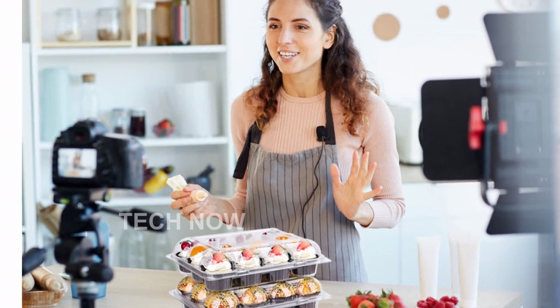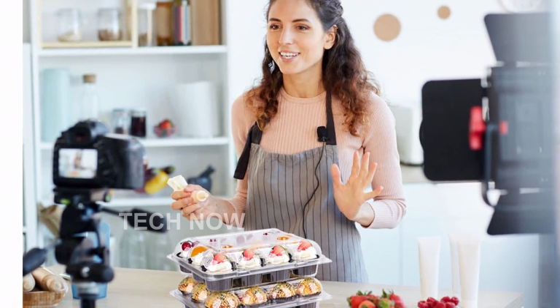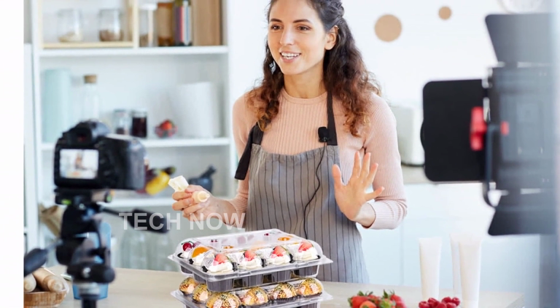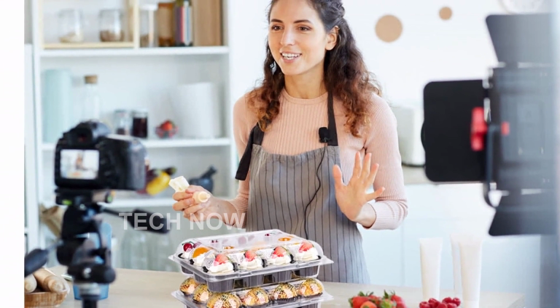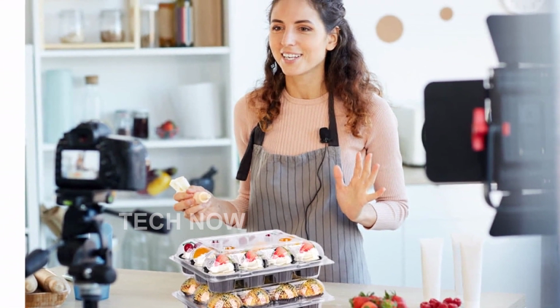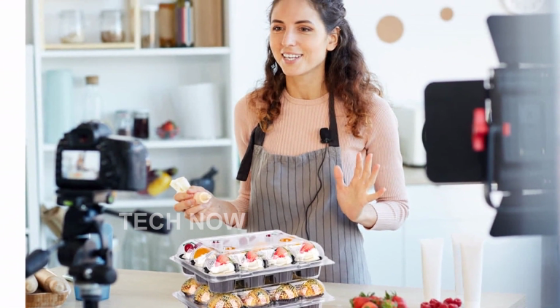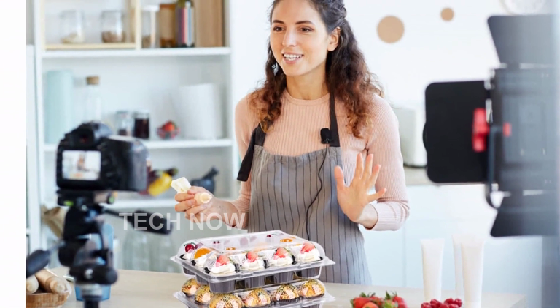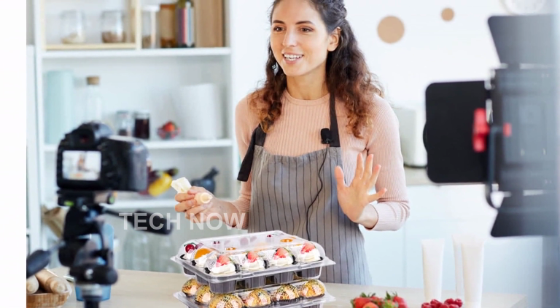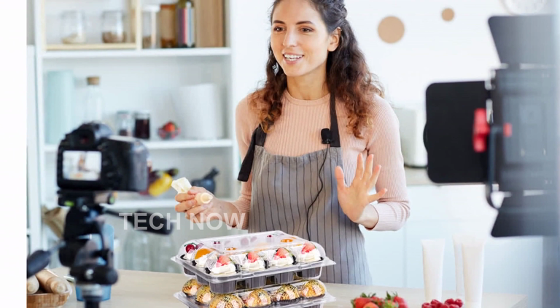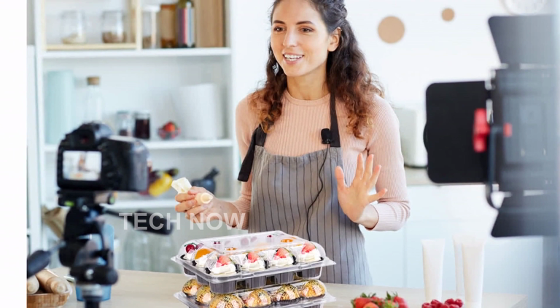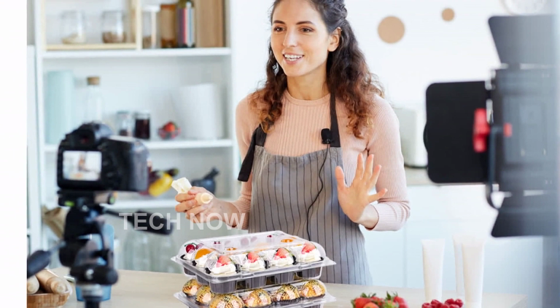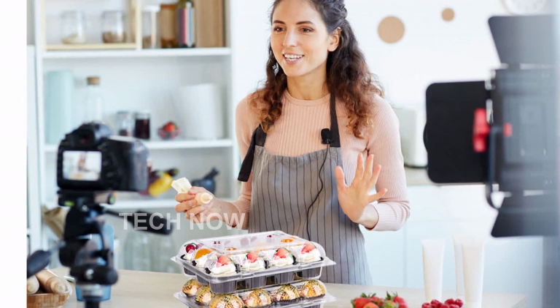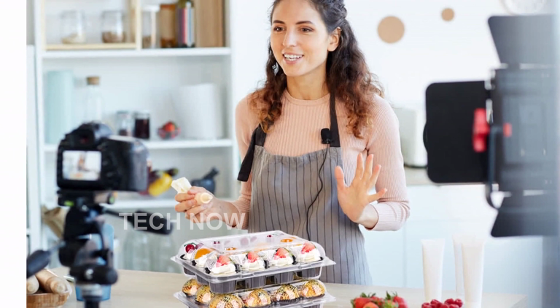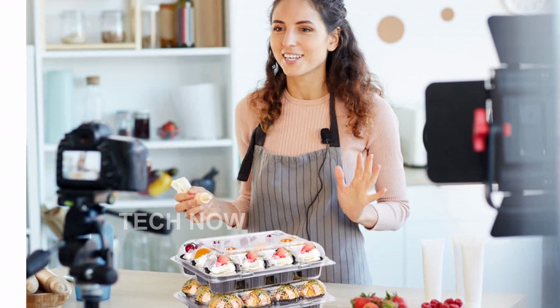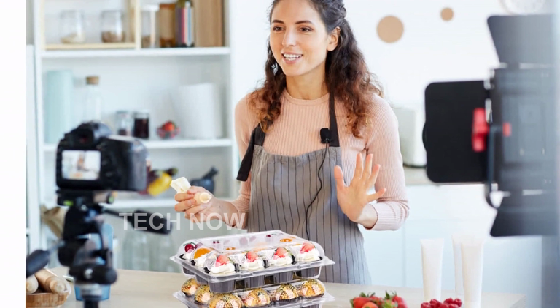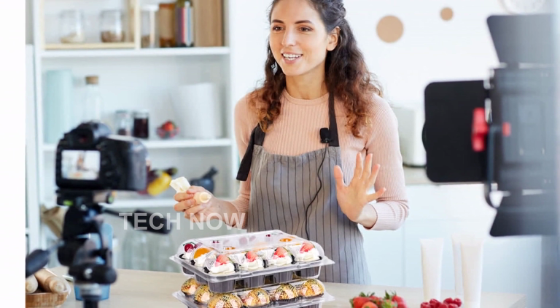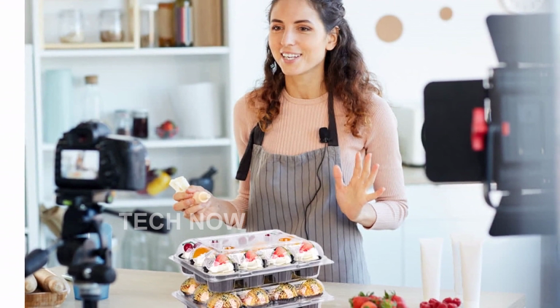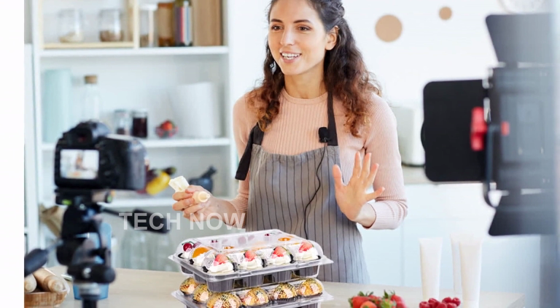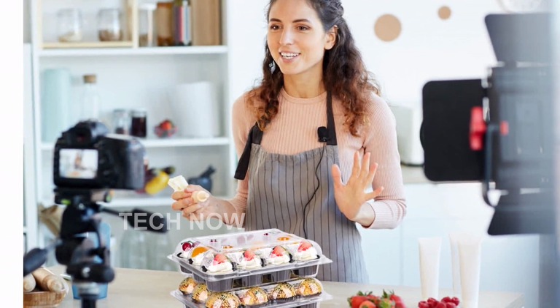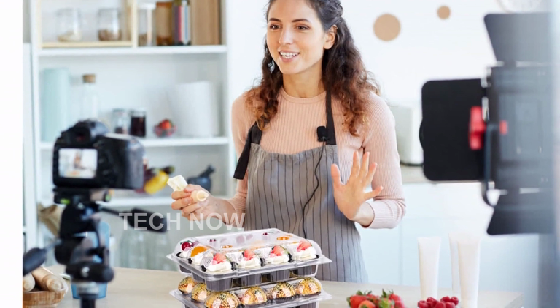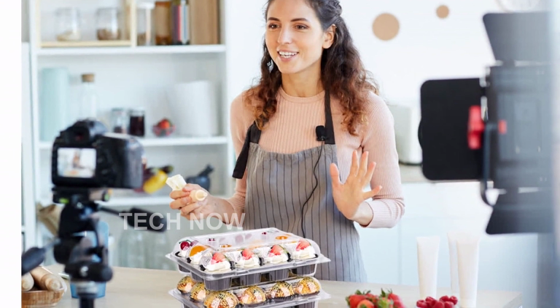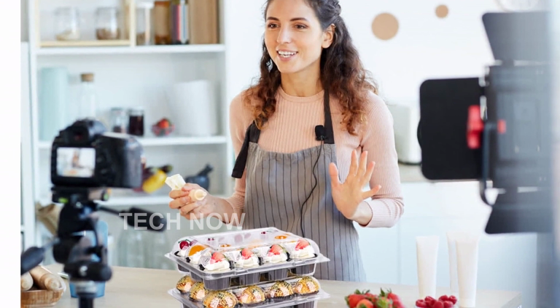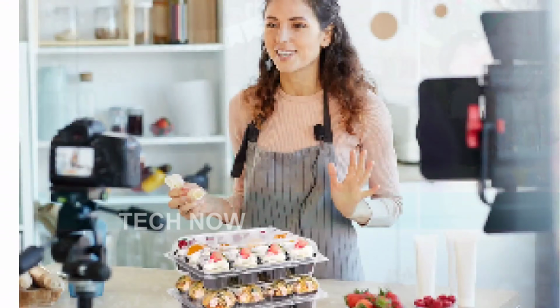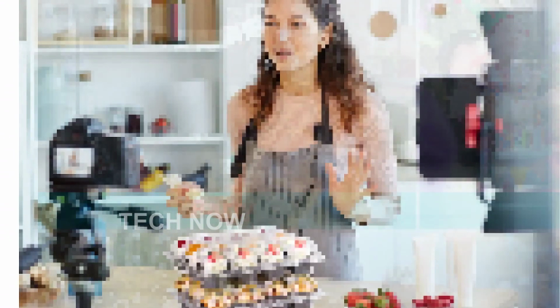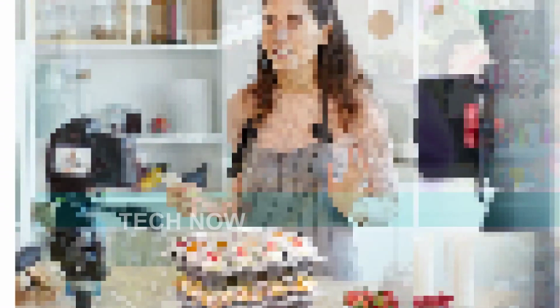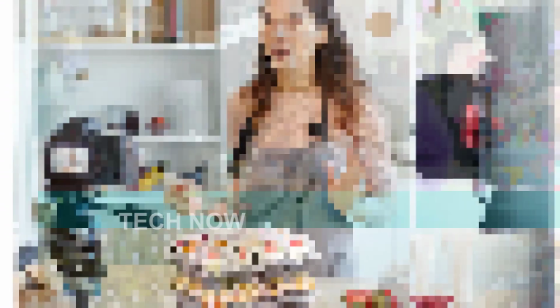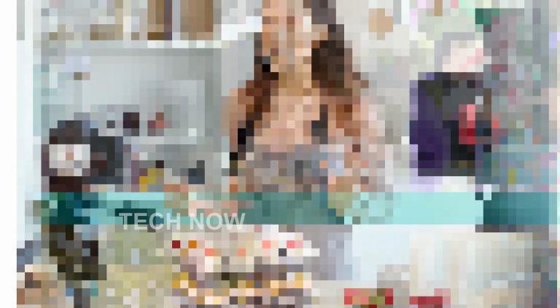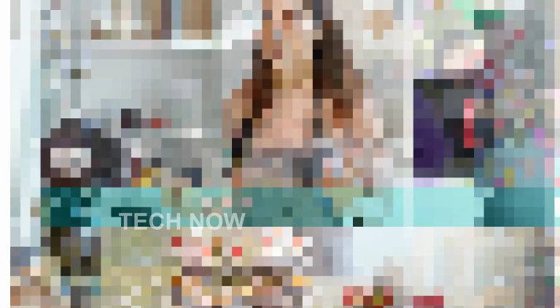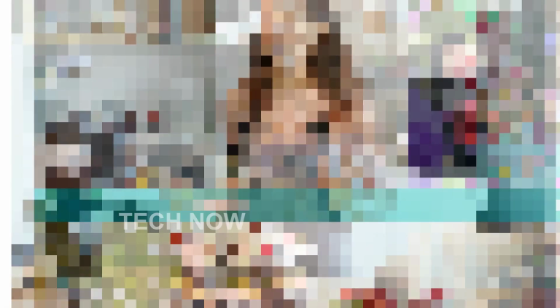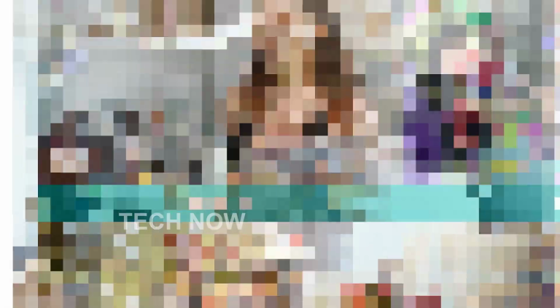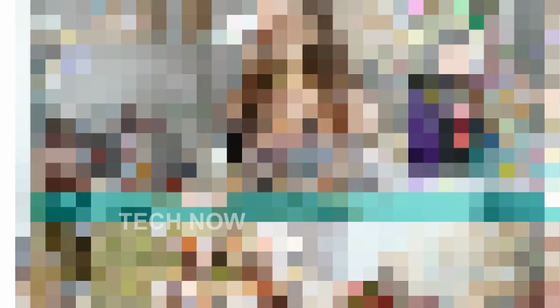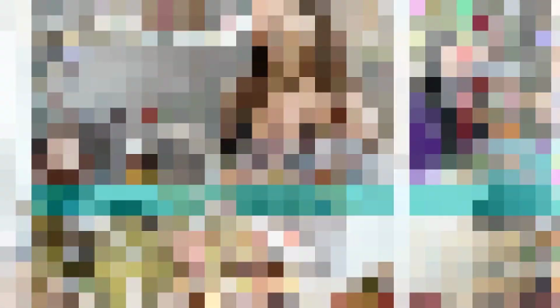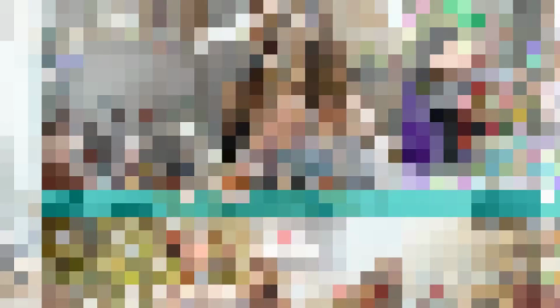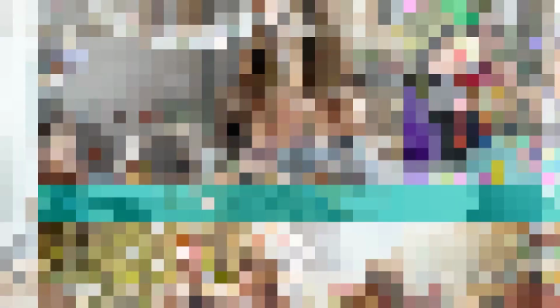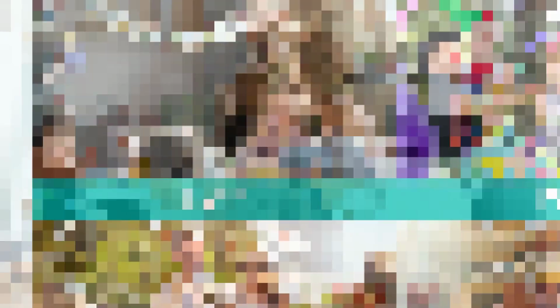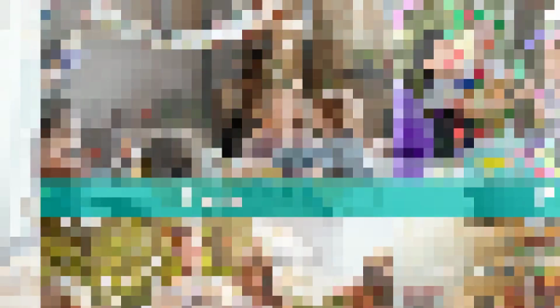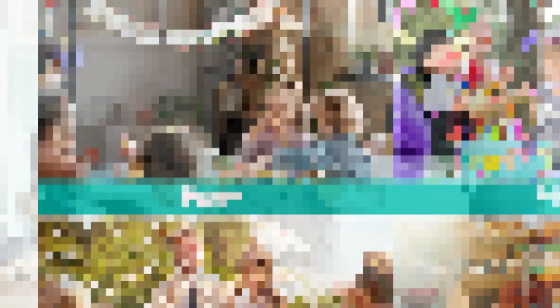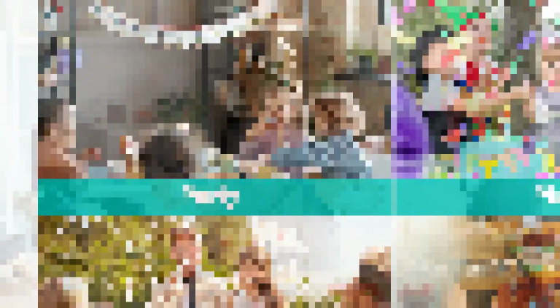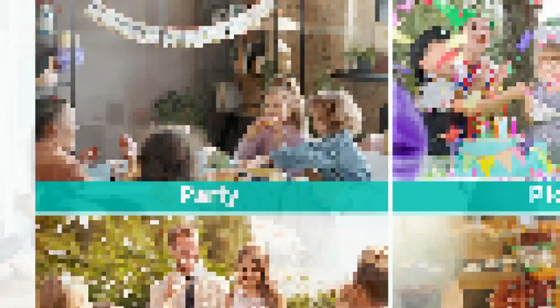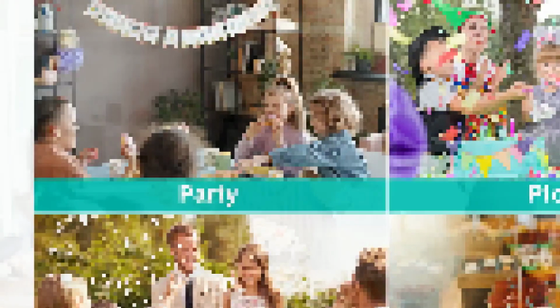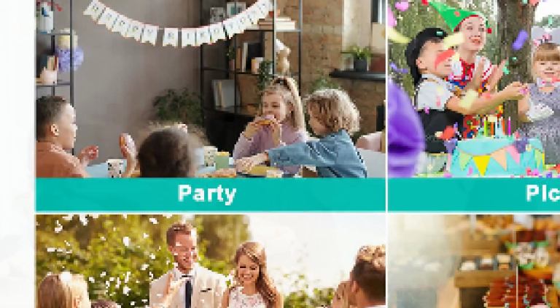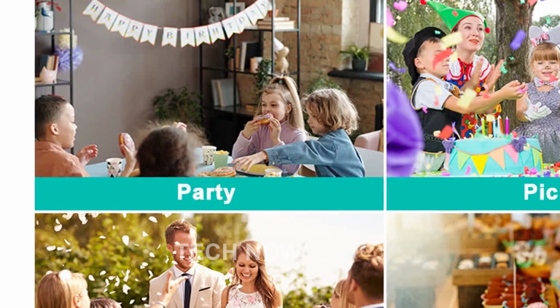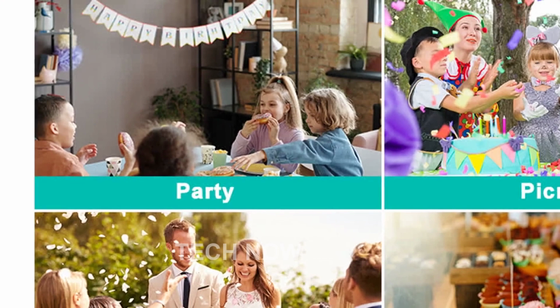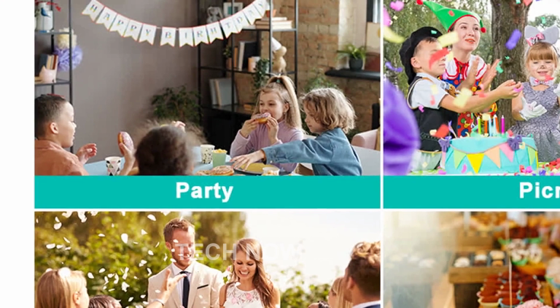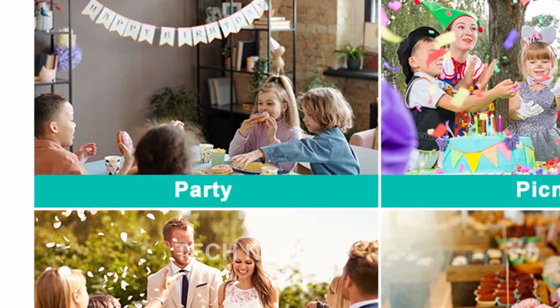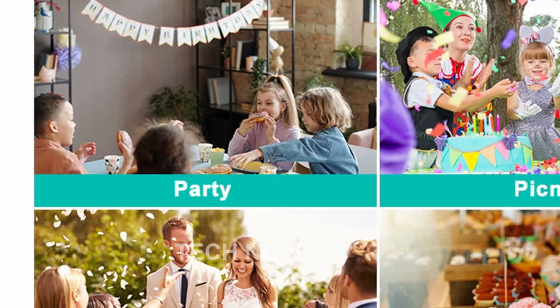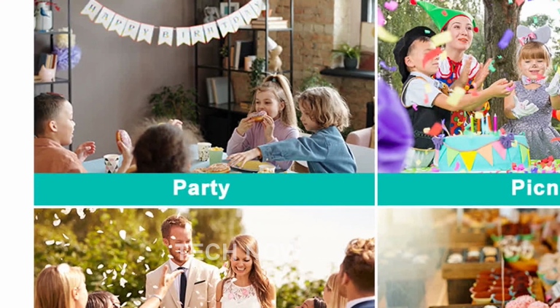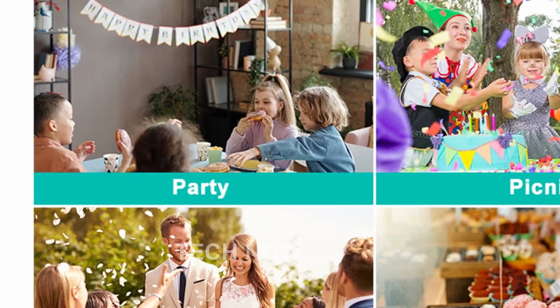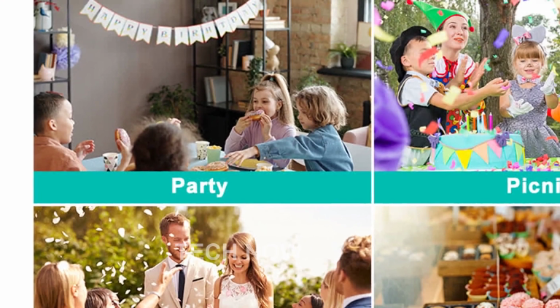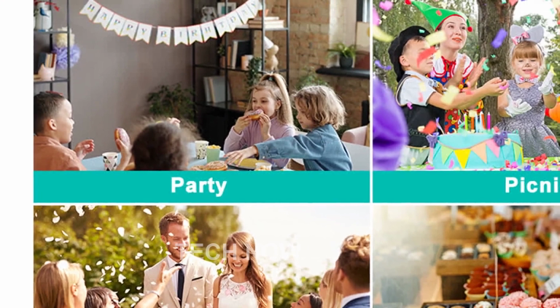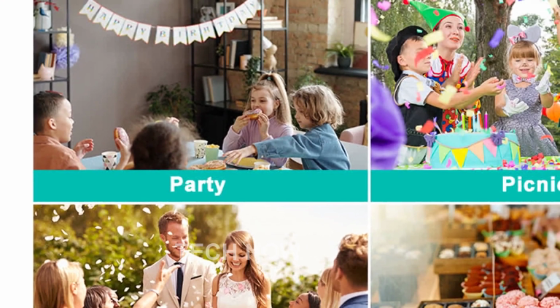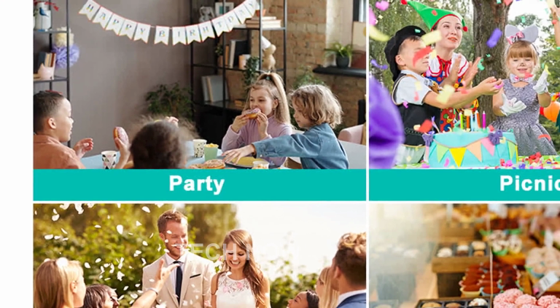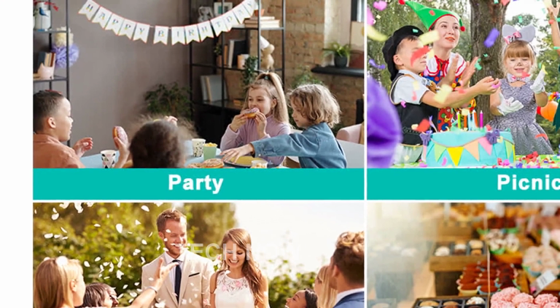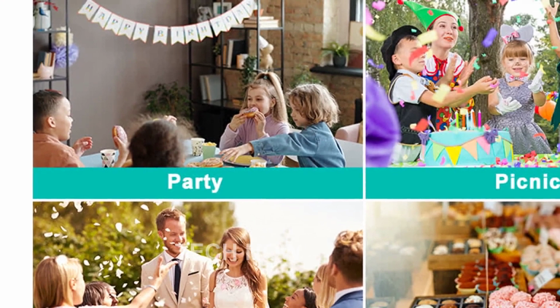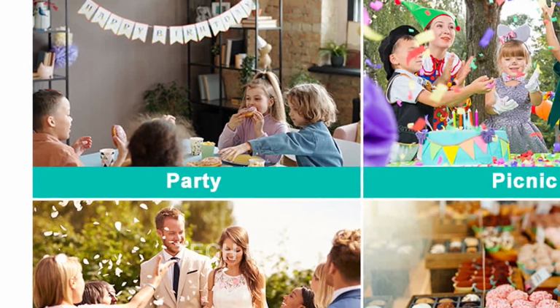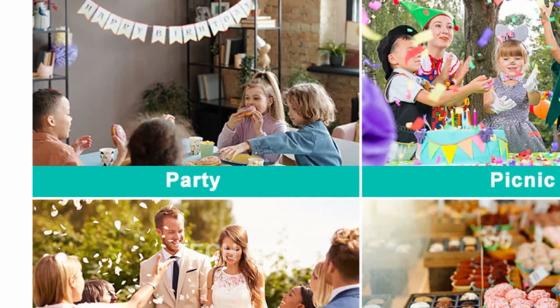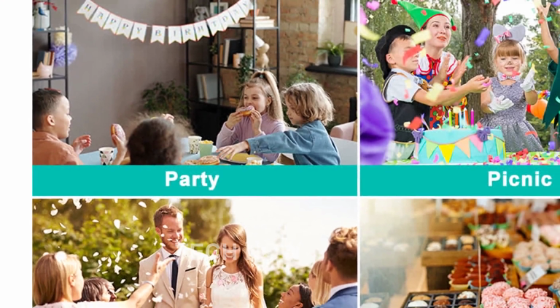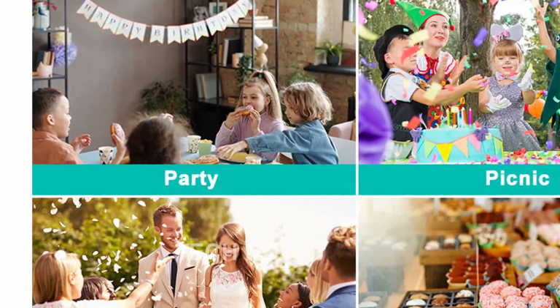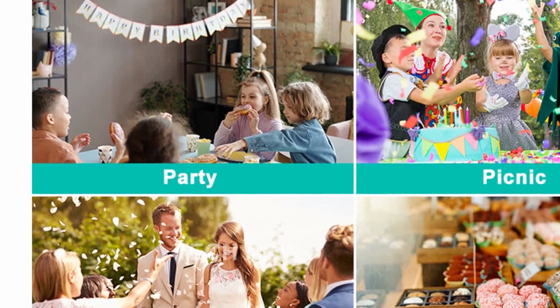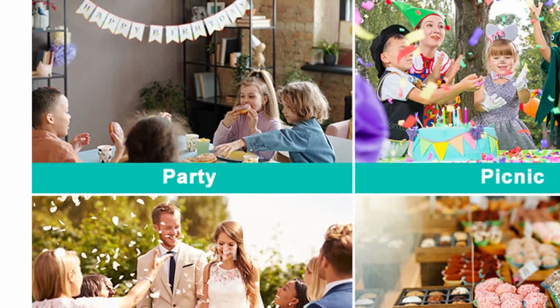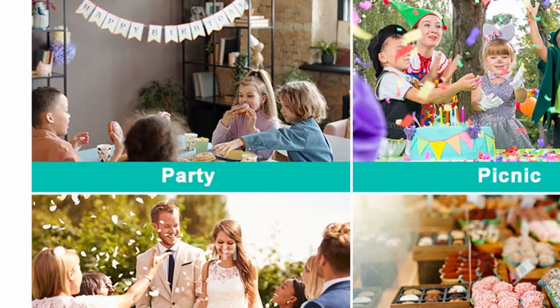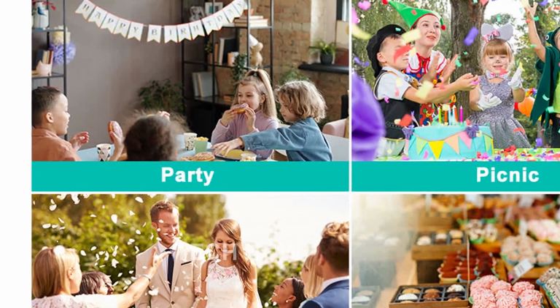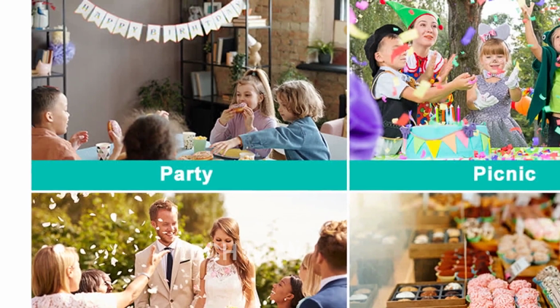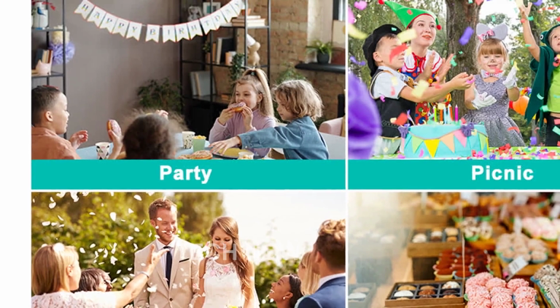ASIN: B0BQC3HJYM. Date first available: December 16, 2022.